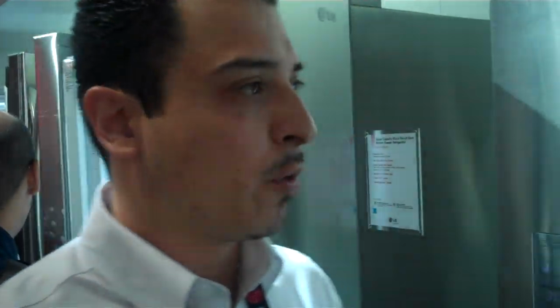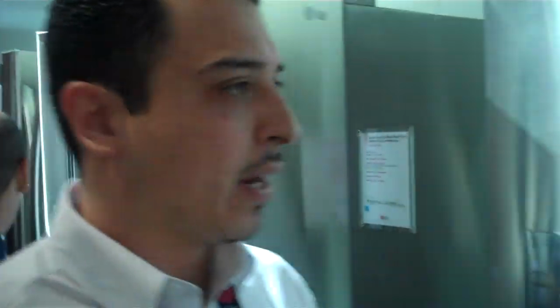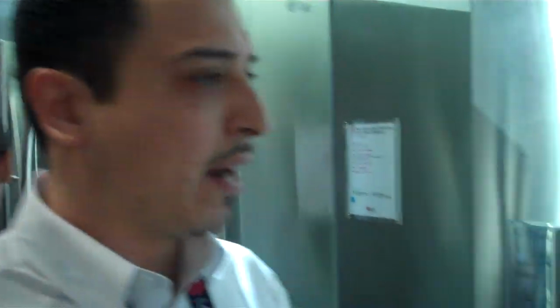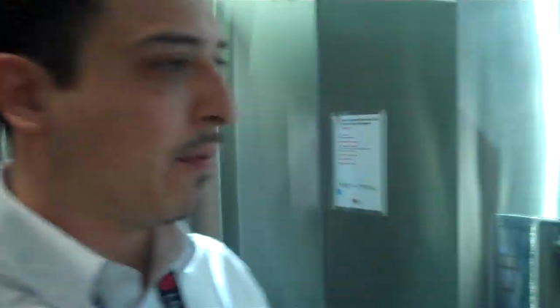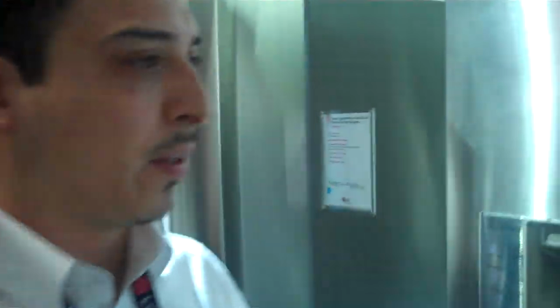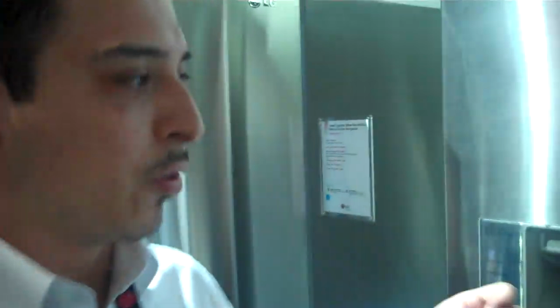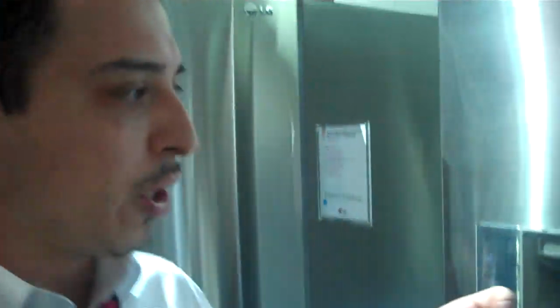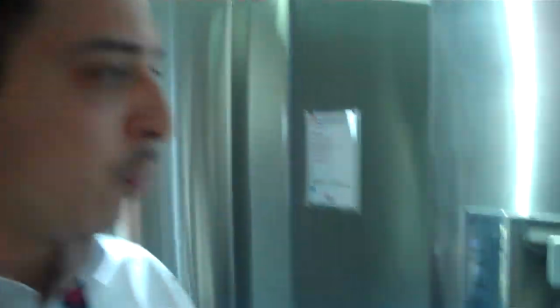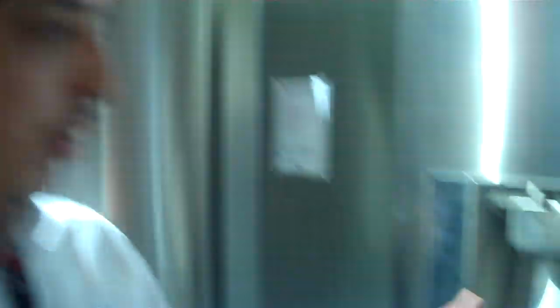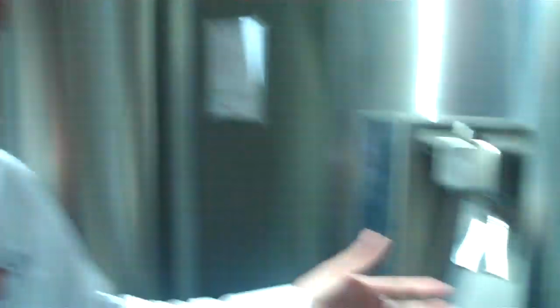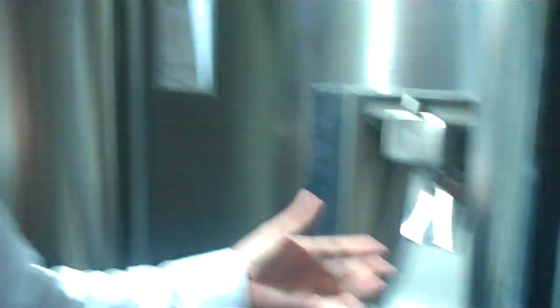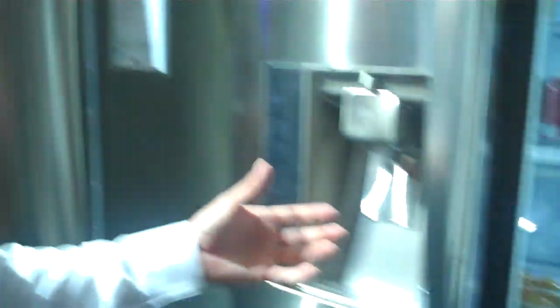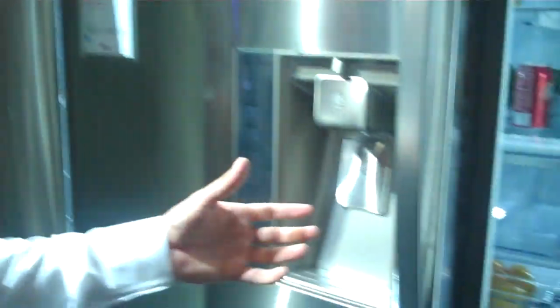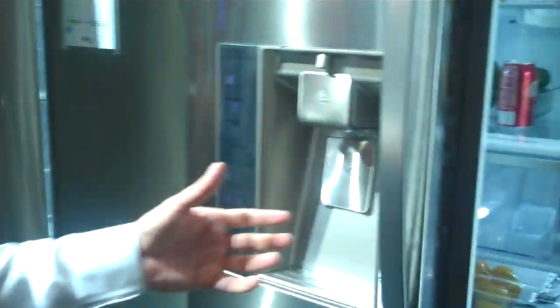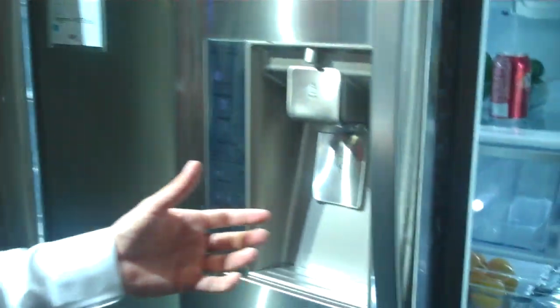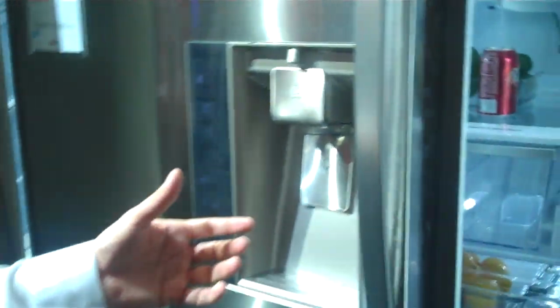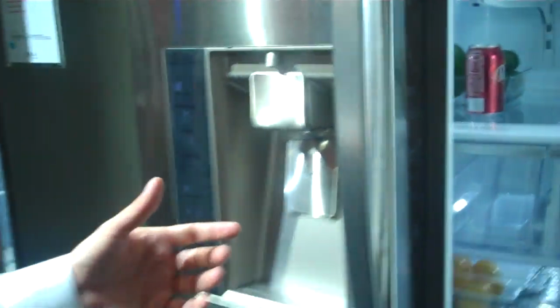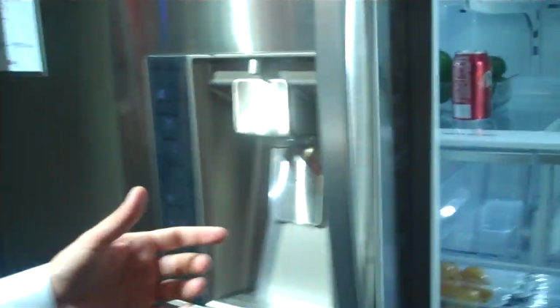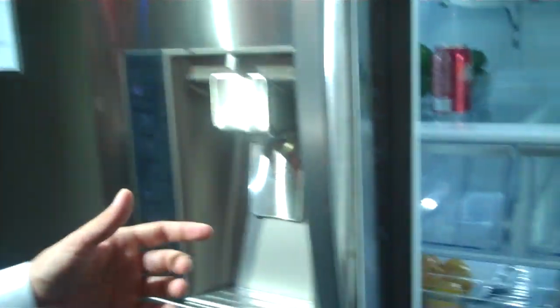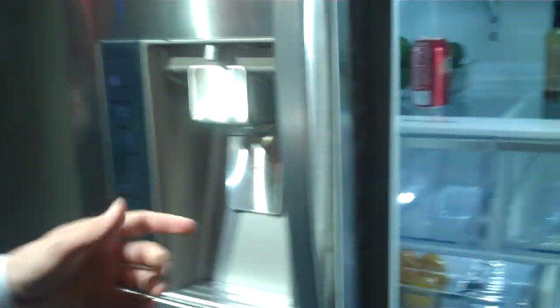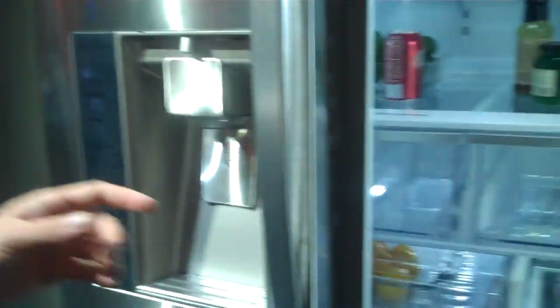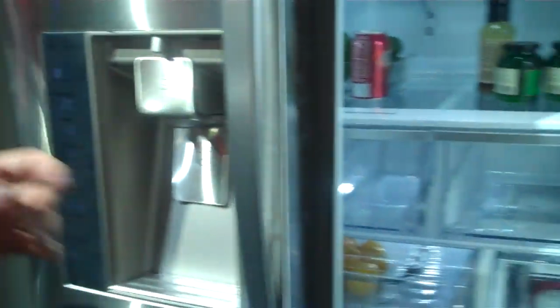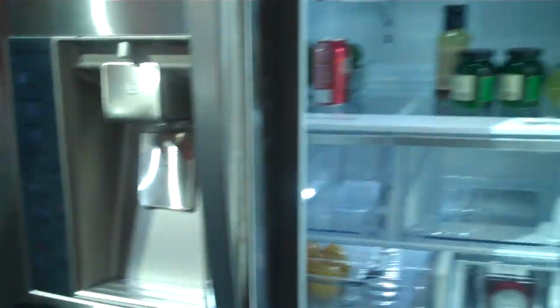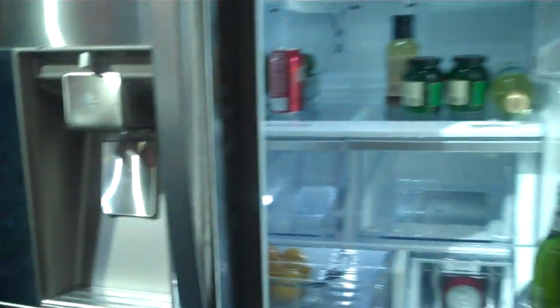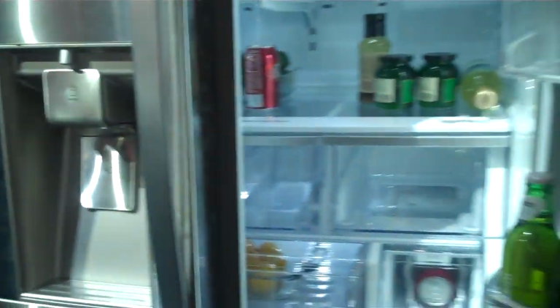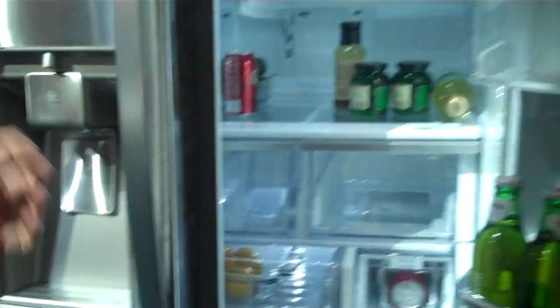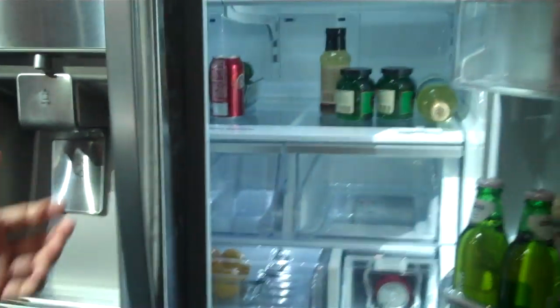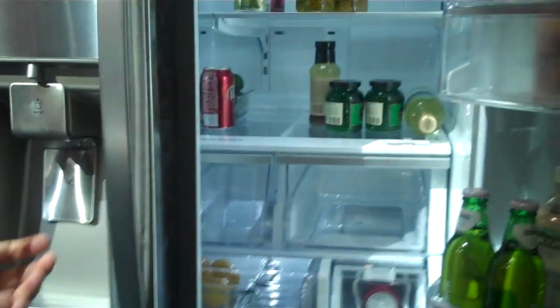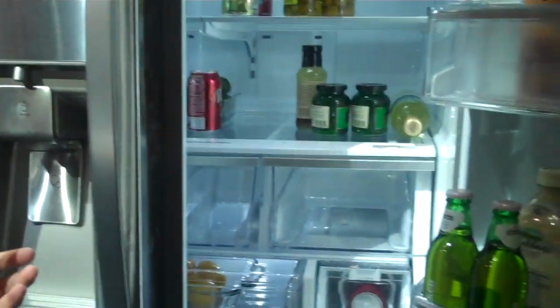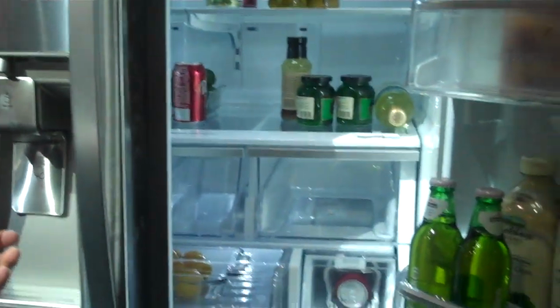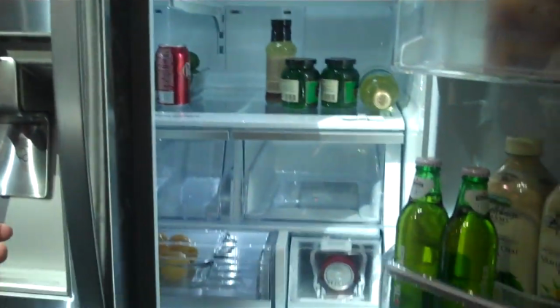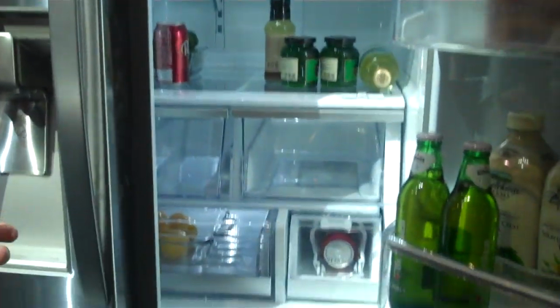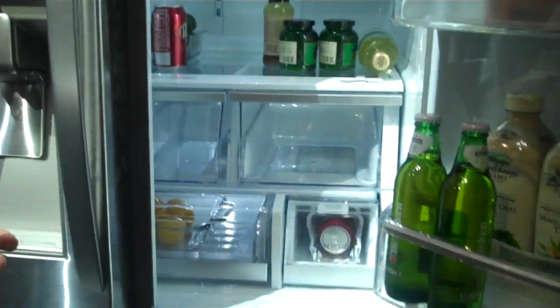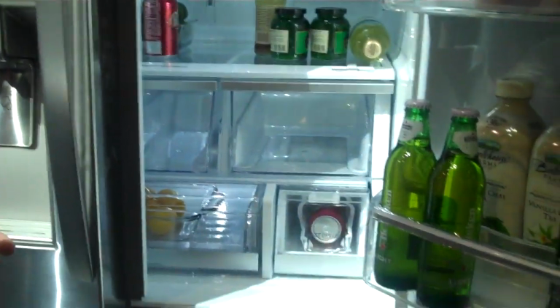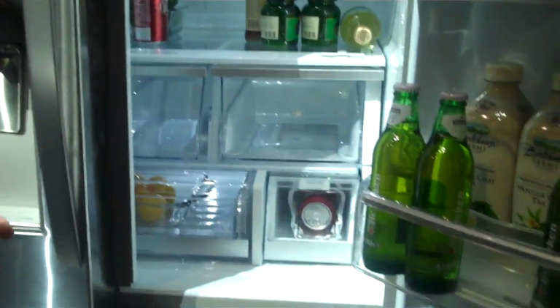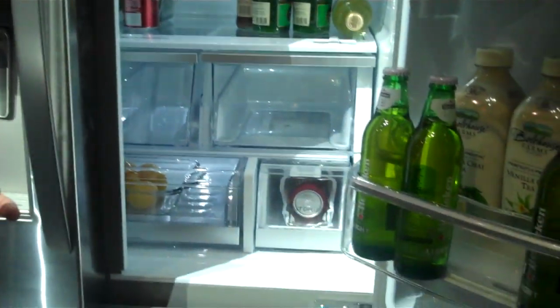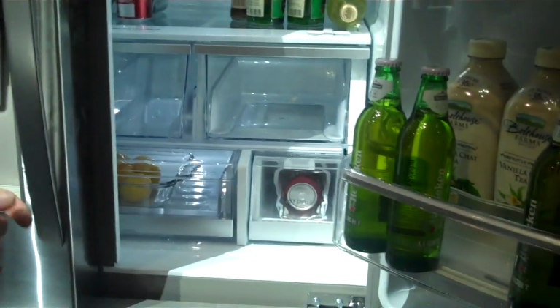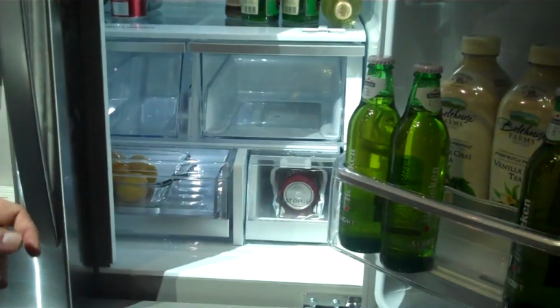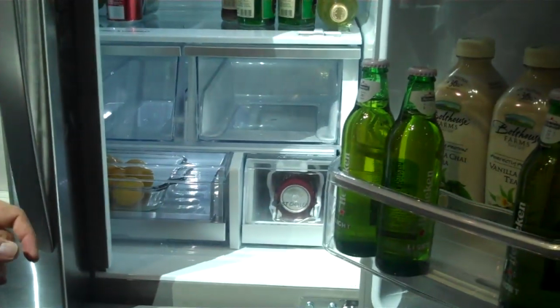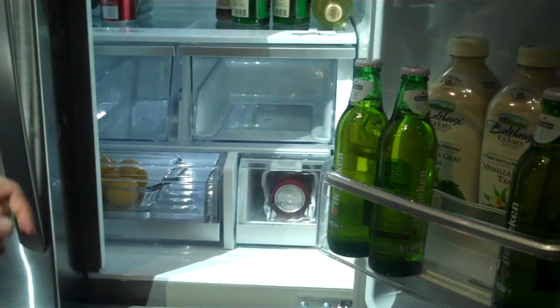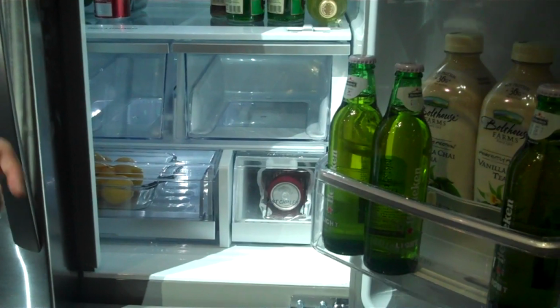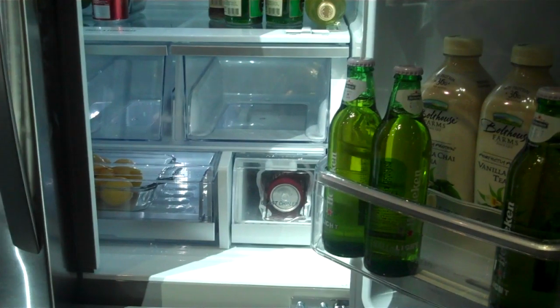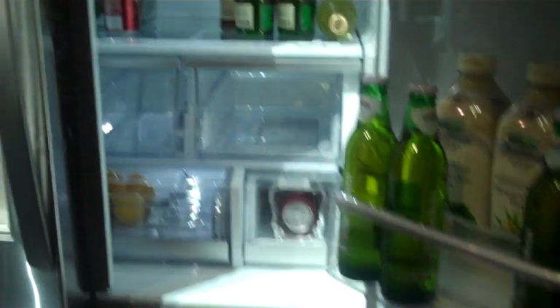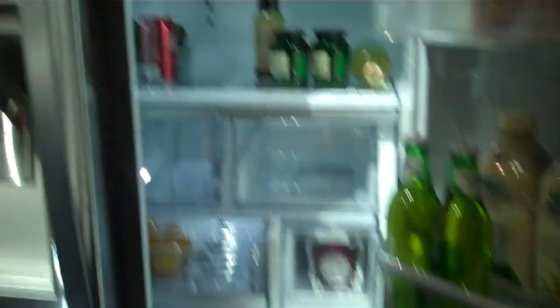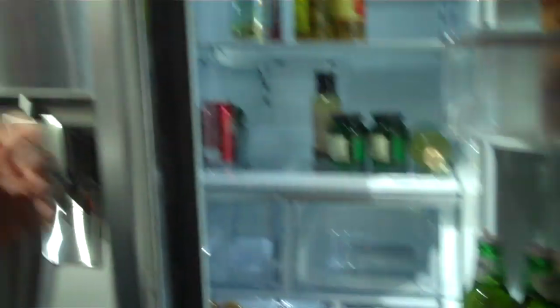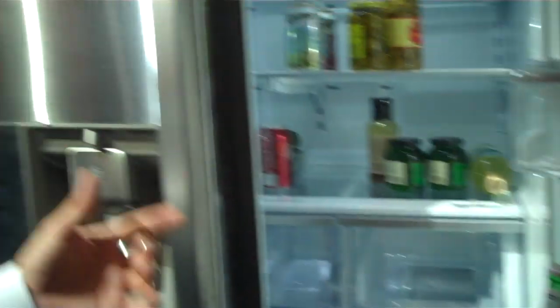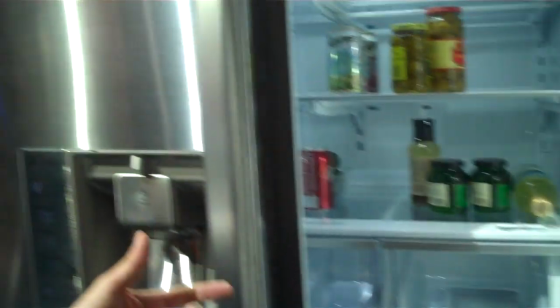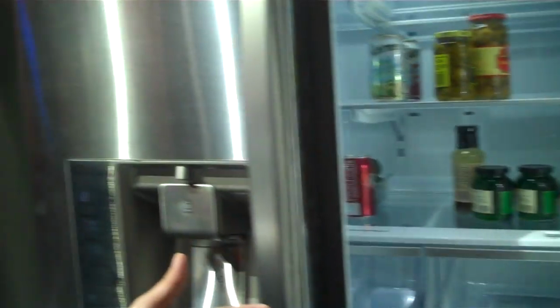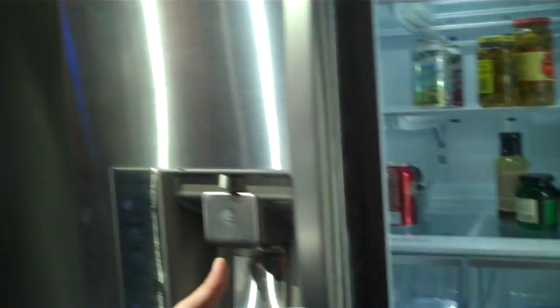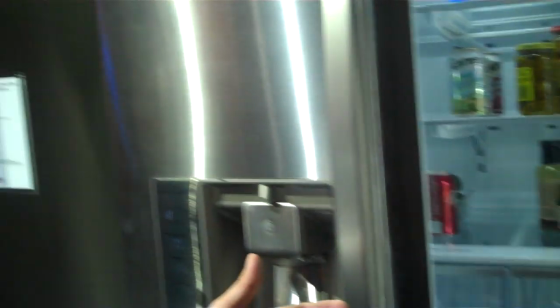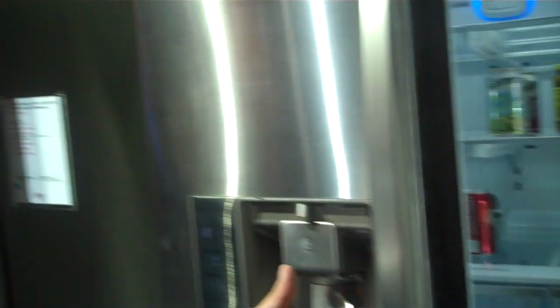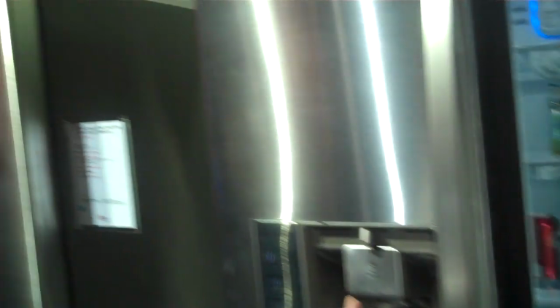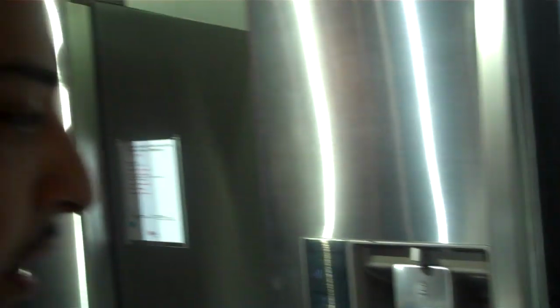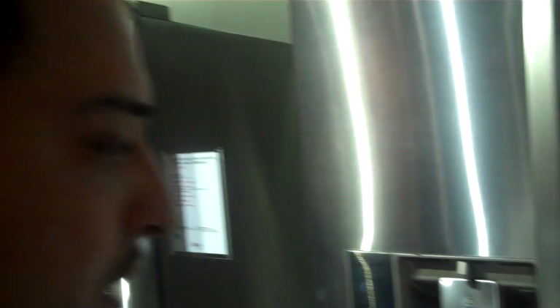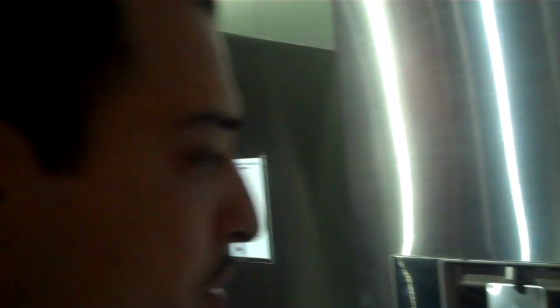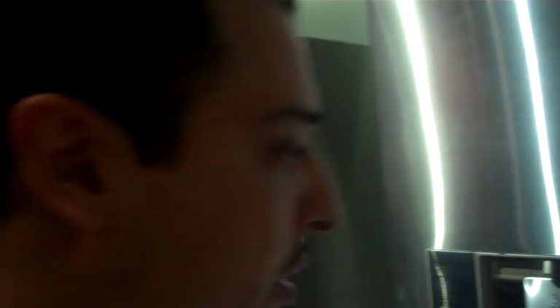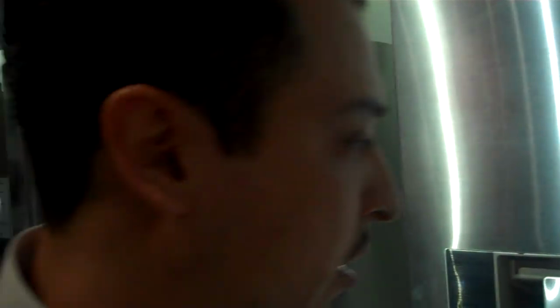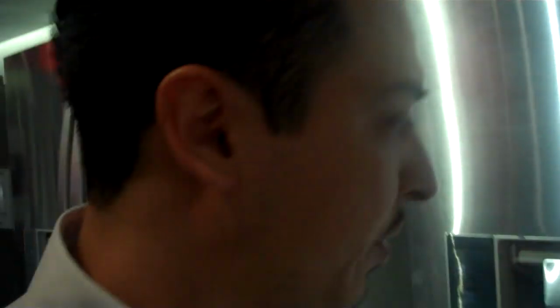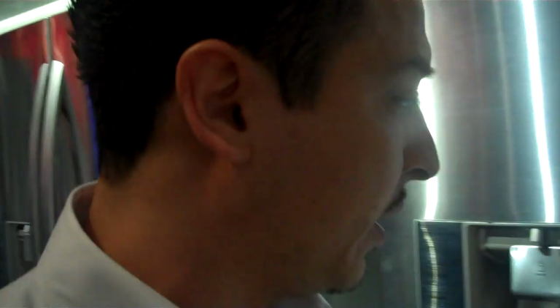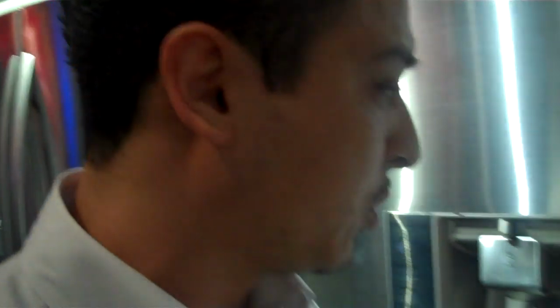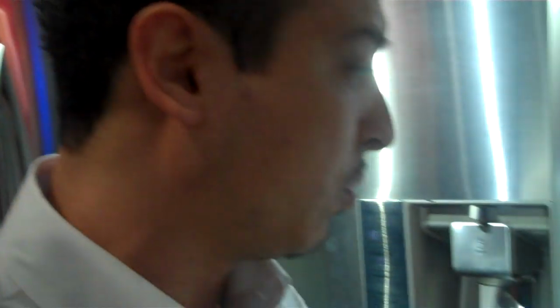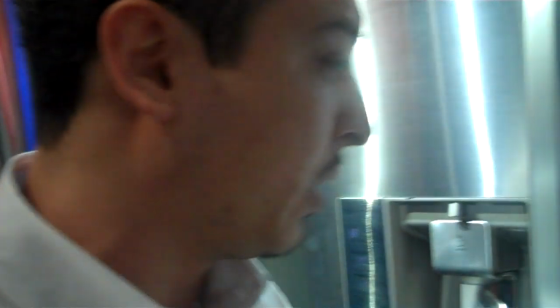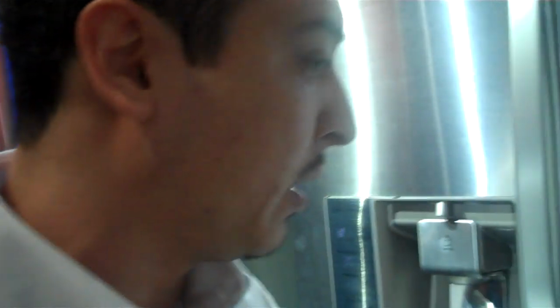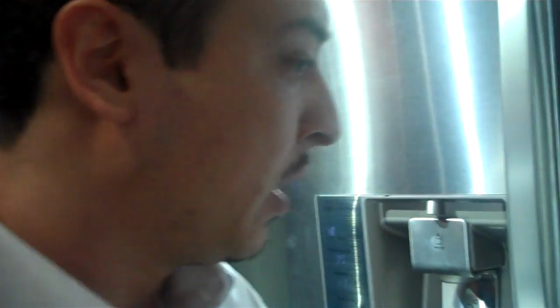Here we have a 31-liter refrigerator, just new for 2012. We got the blast chiller included on this one.